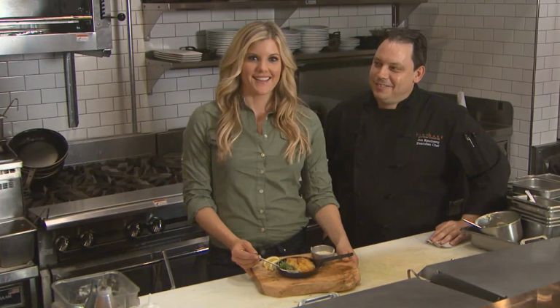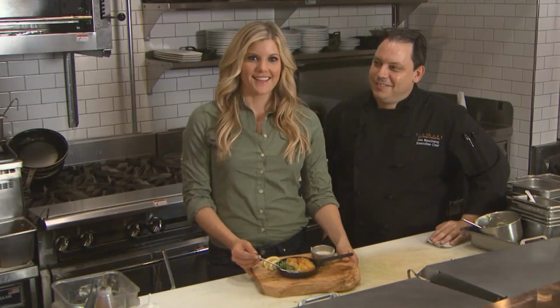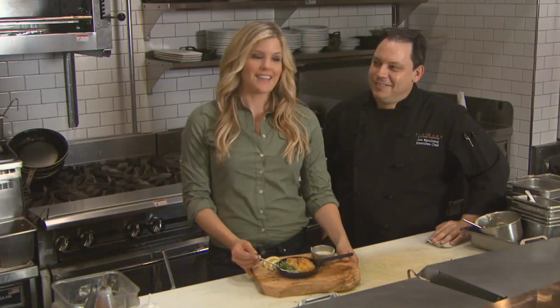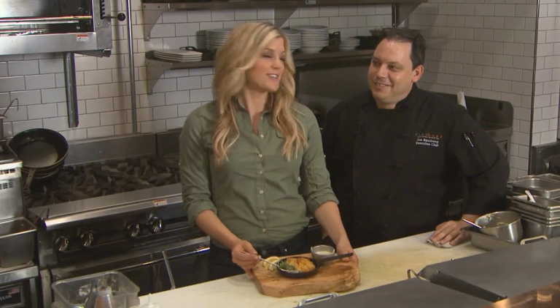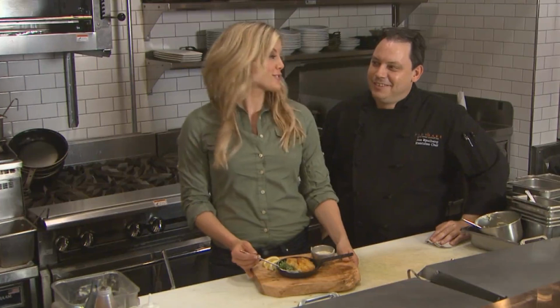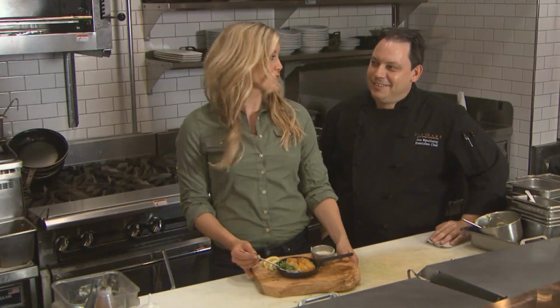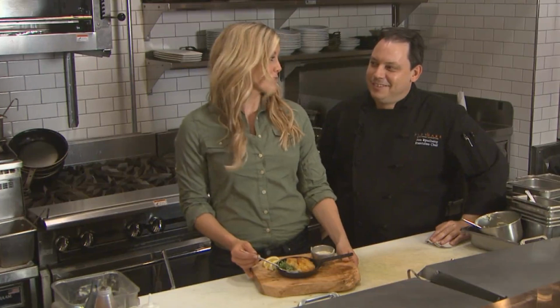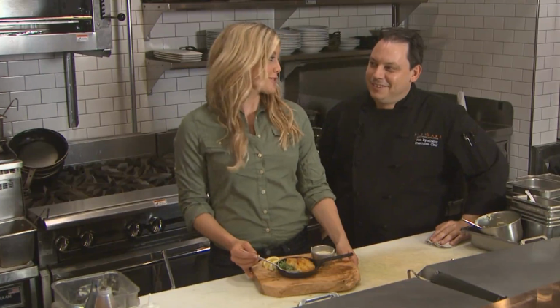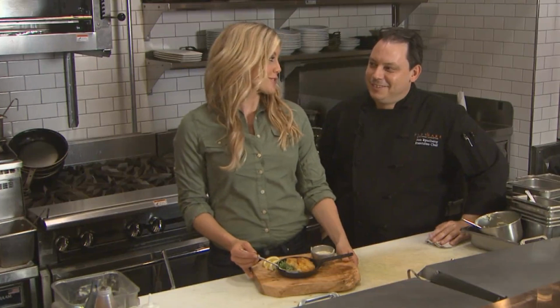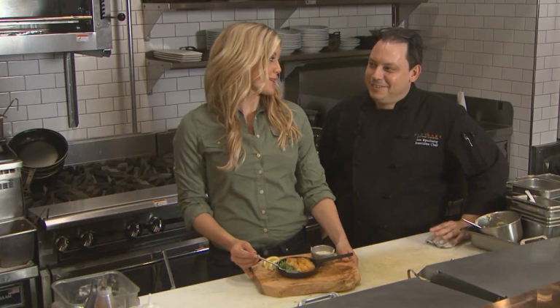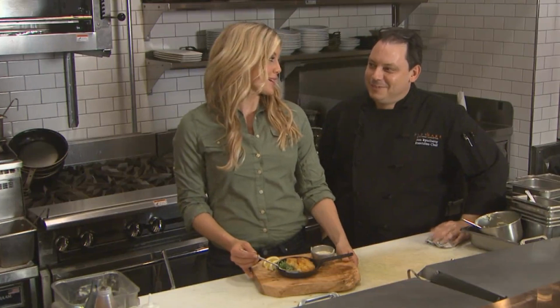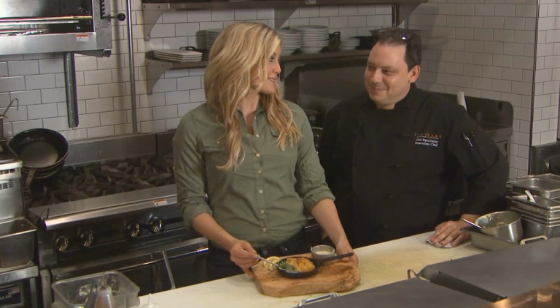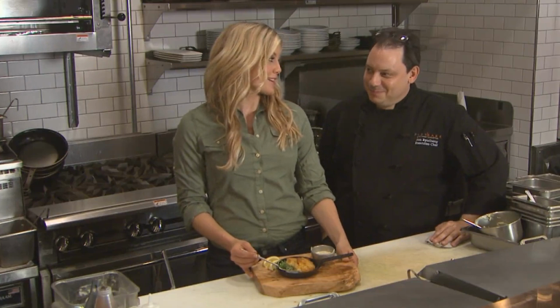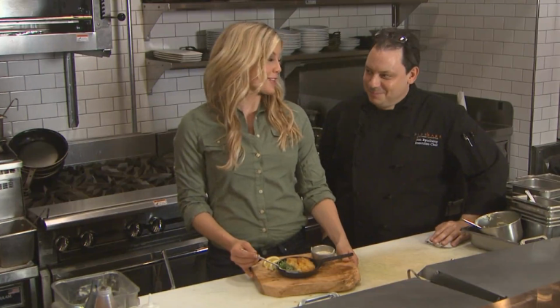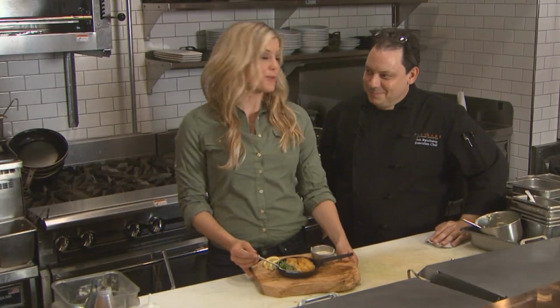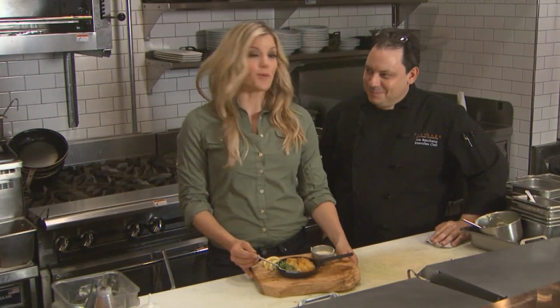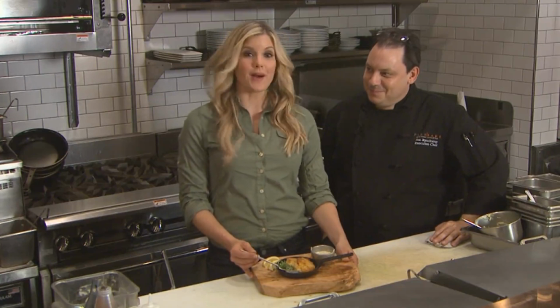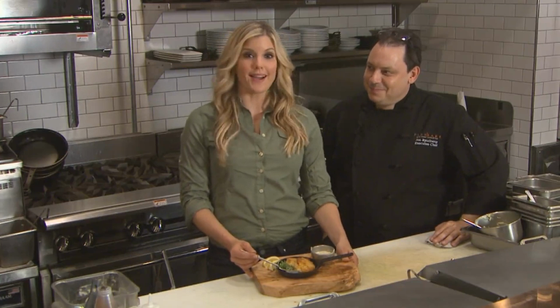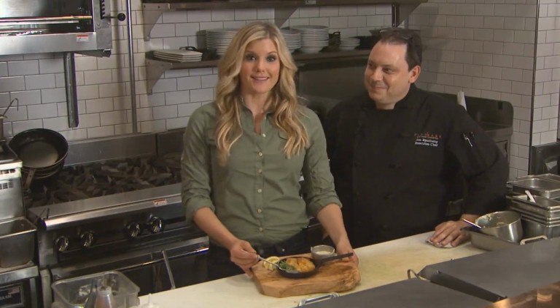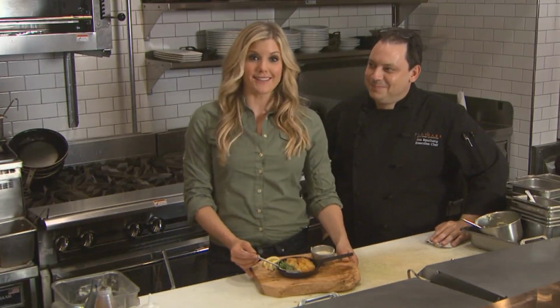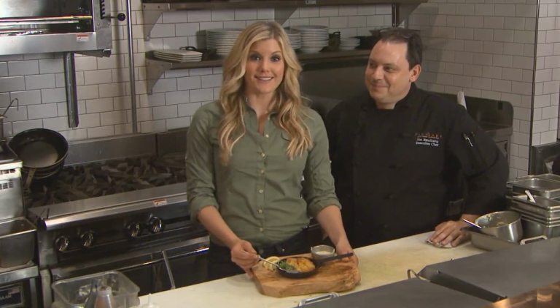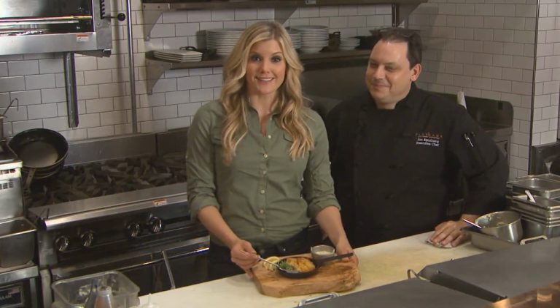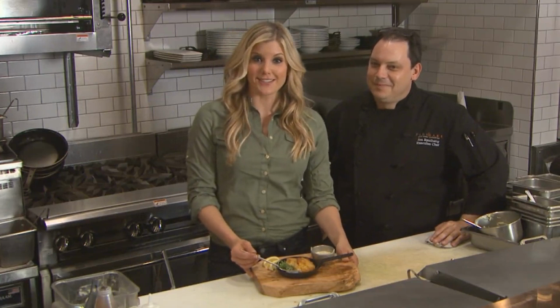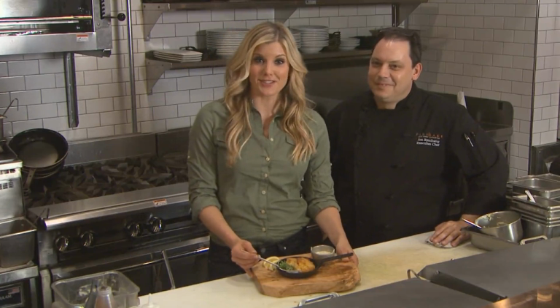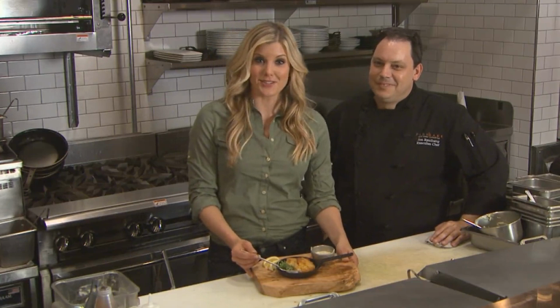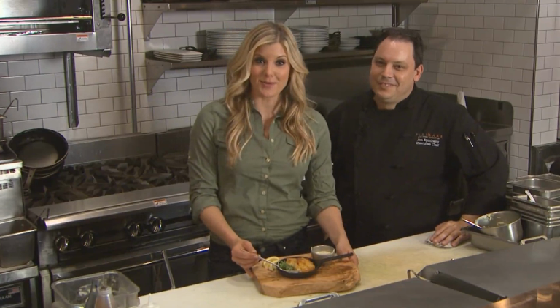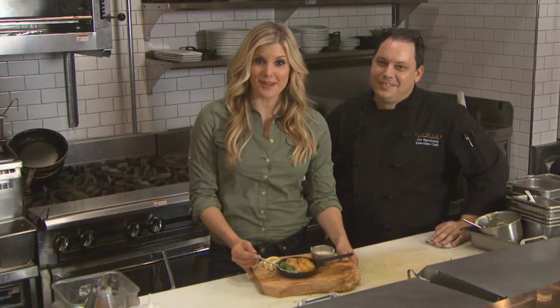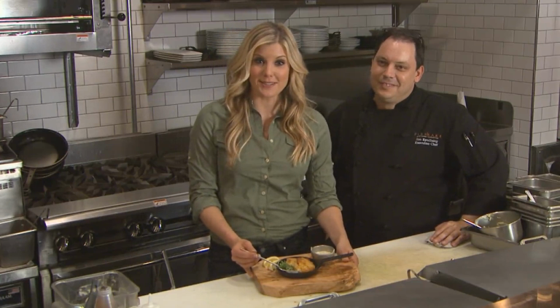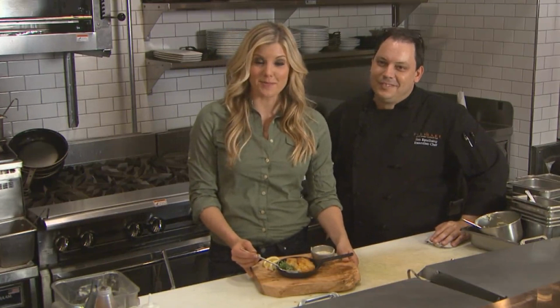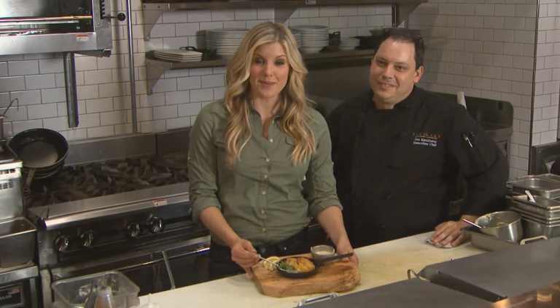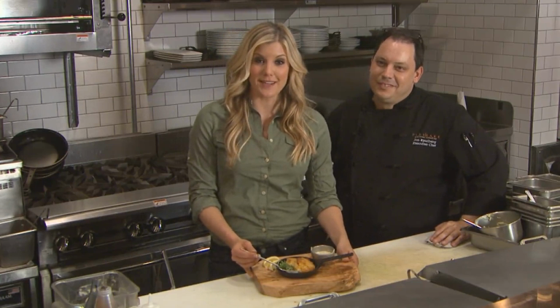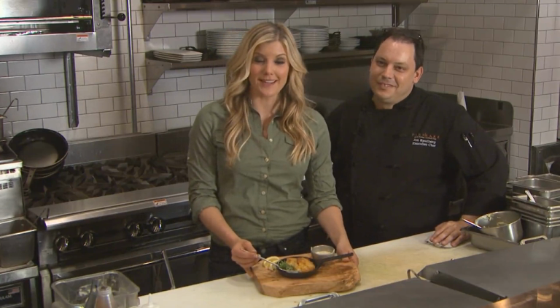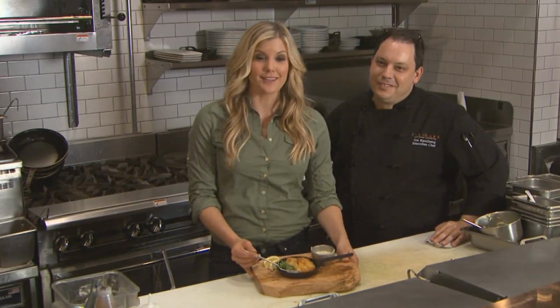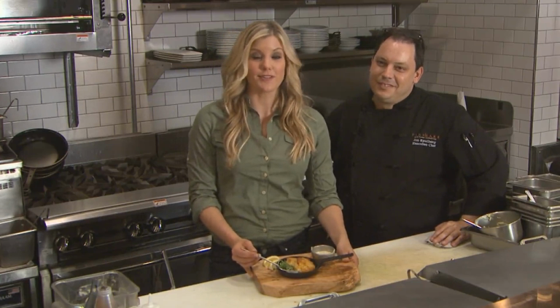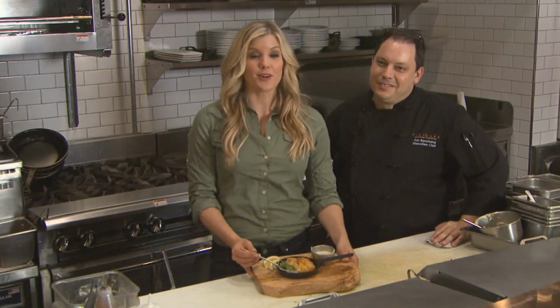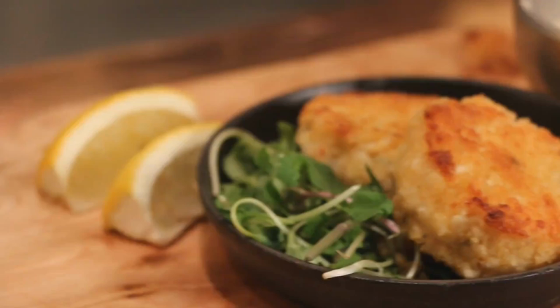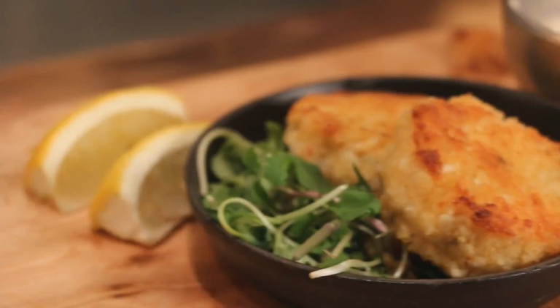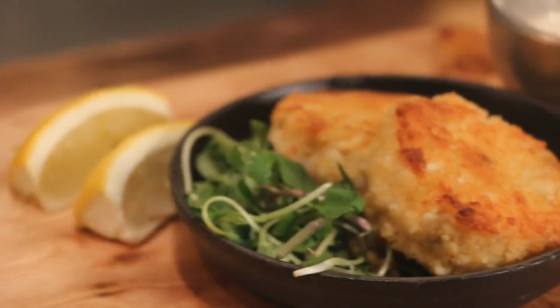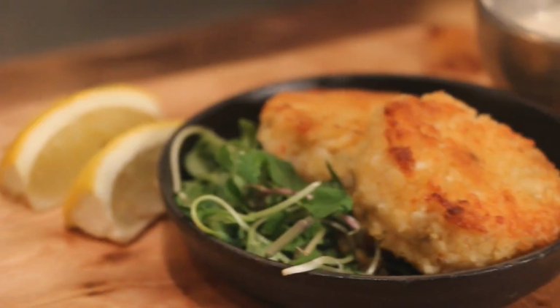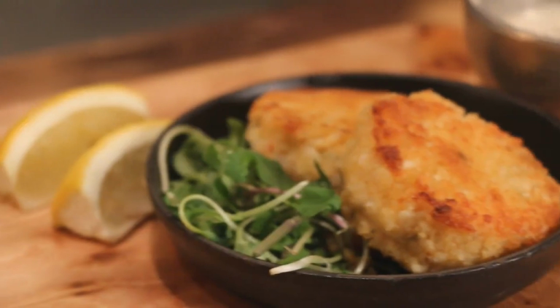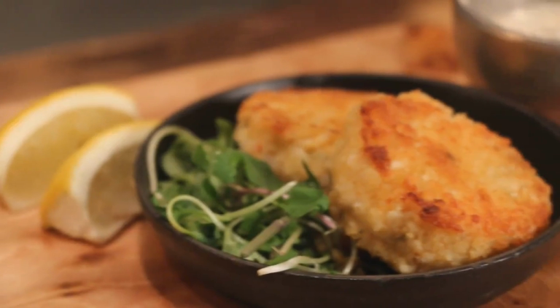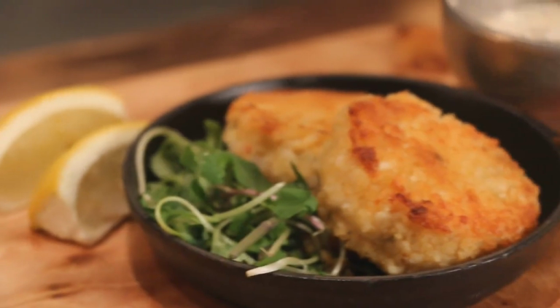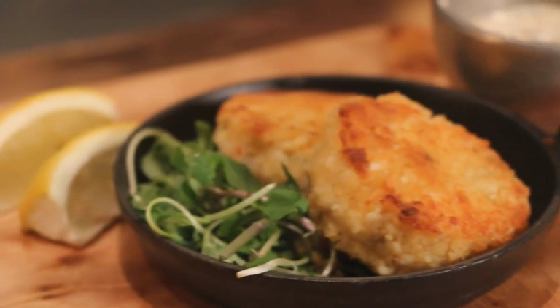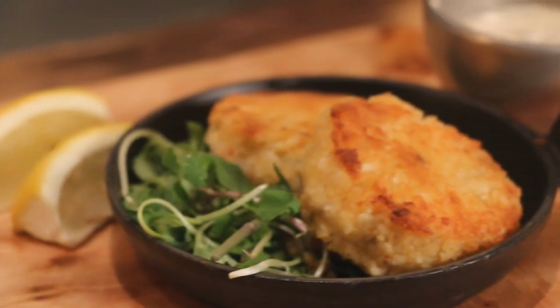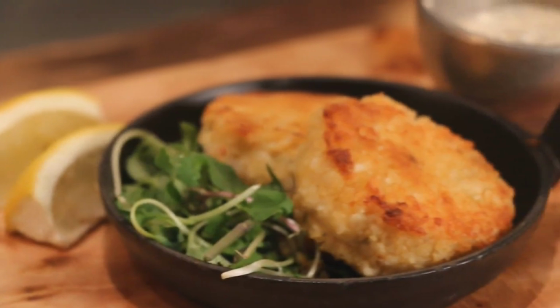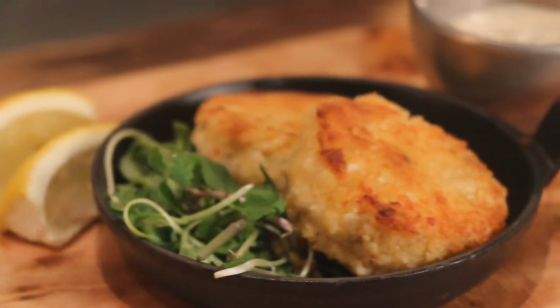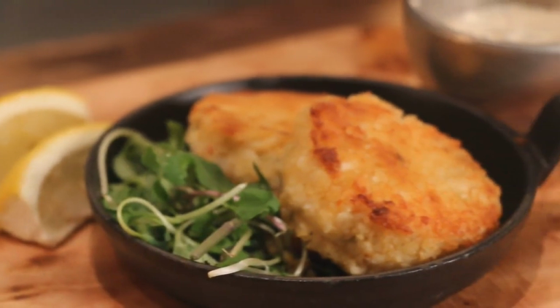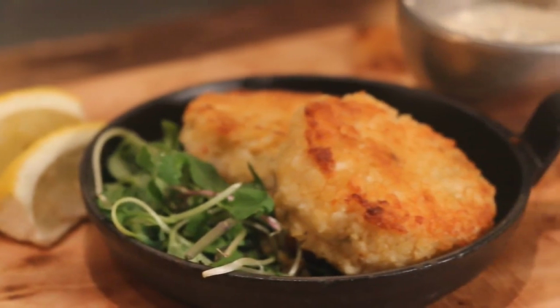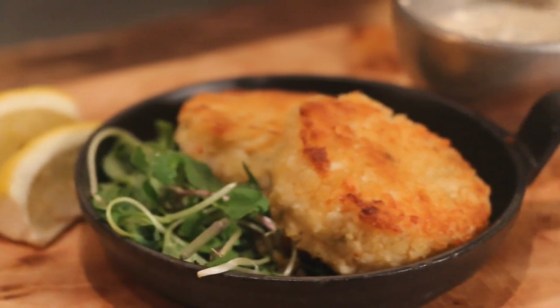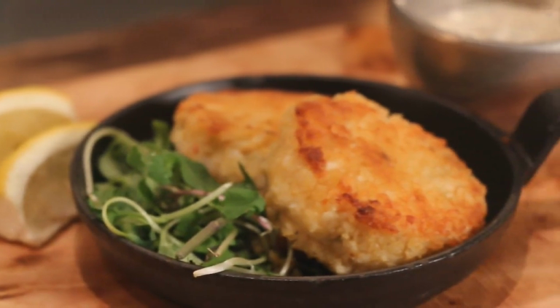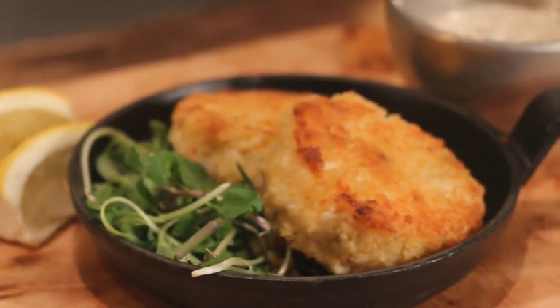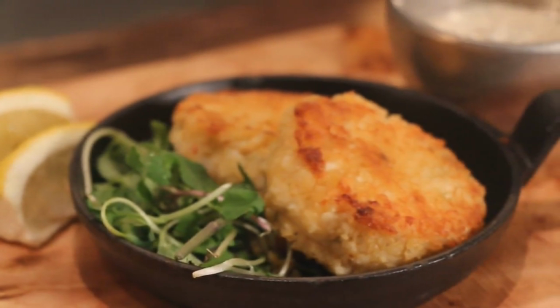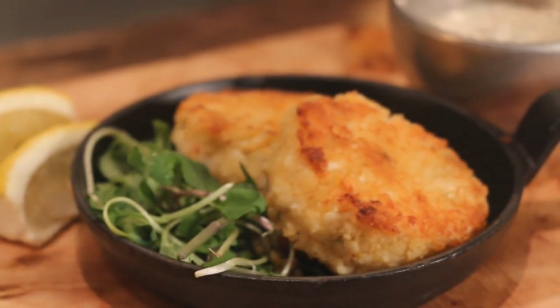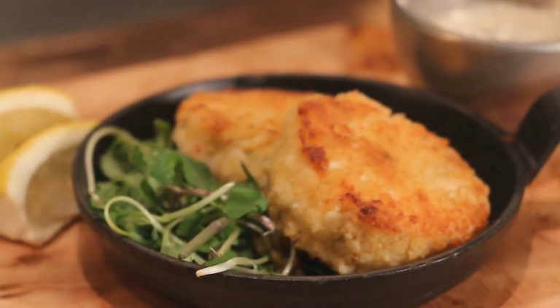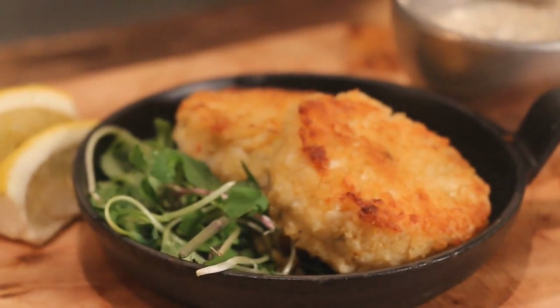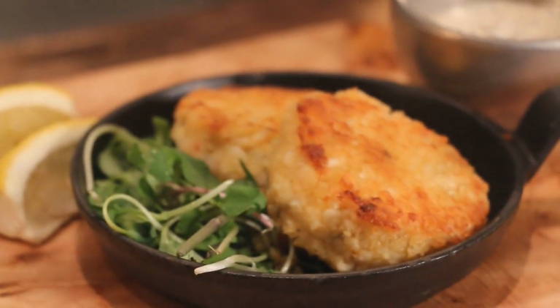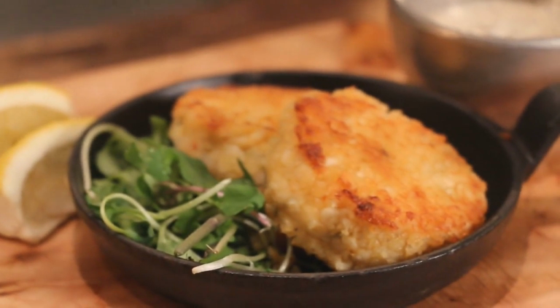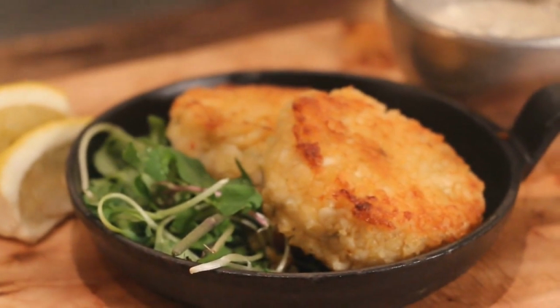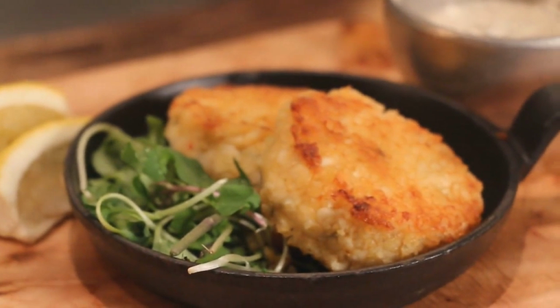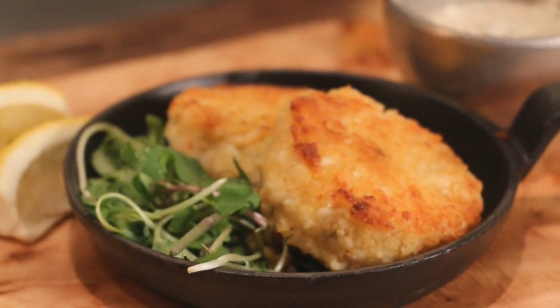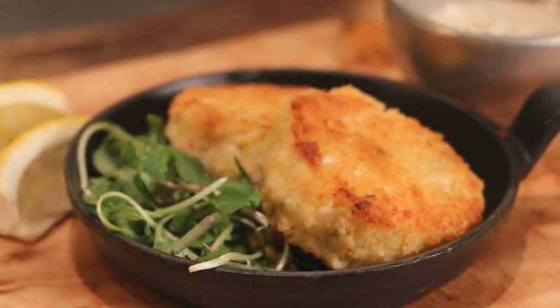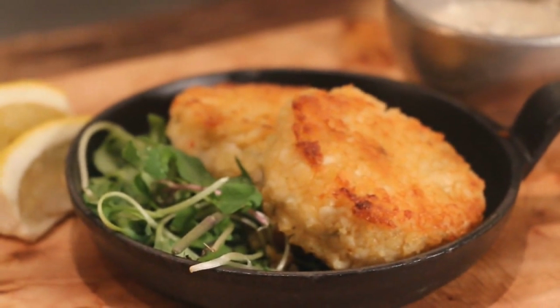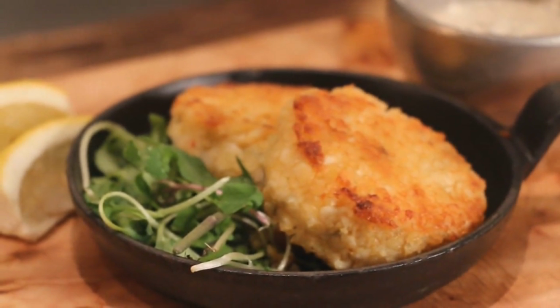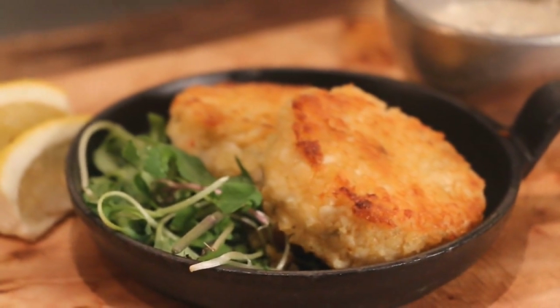Thank you, Jim, for showing us another wildly delicious recipe, and of course using one of the Midwestern favorites — walleye.